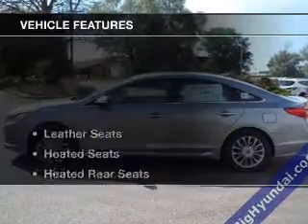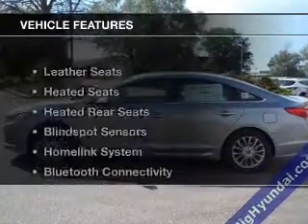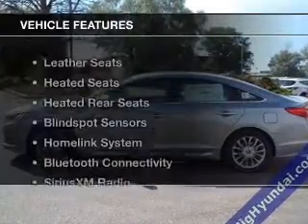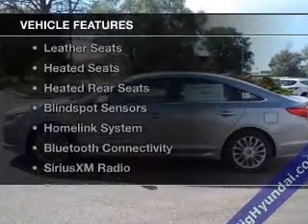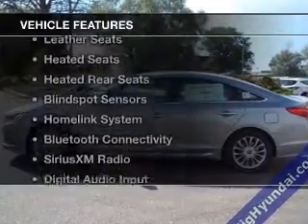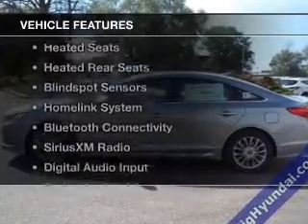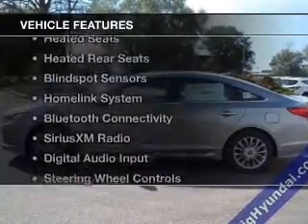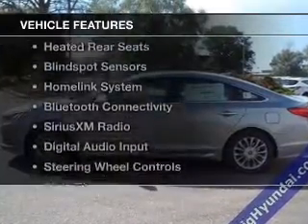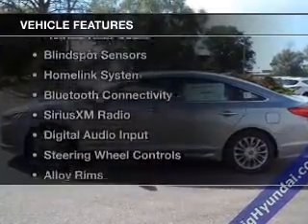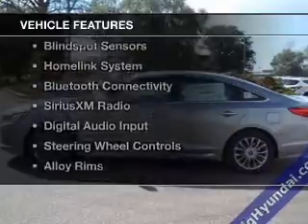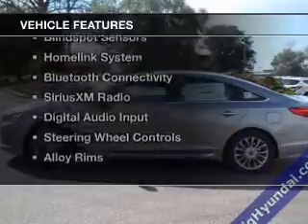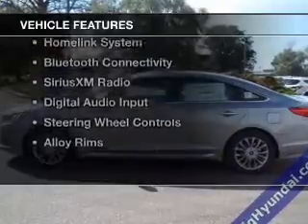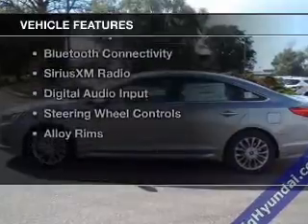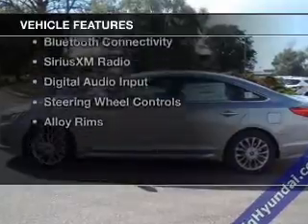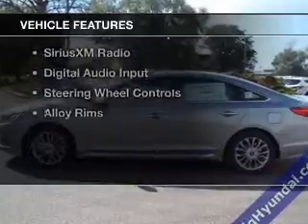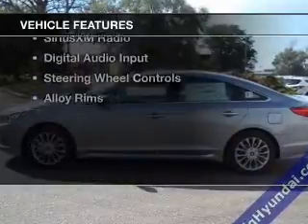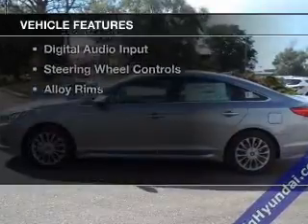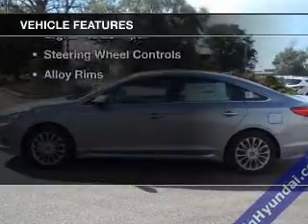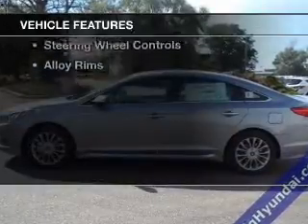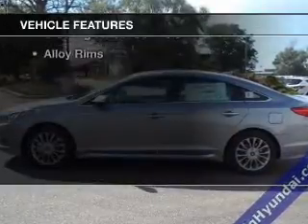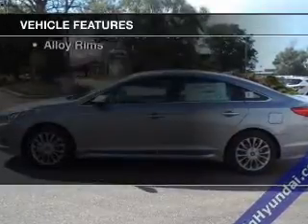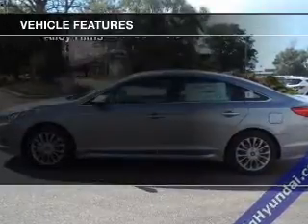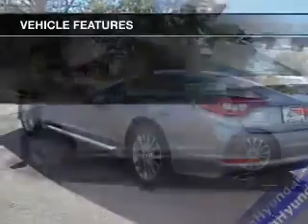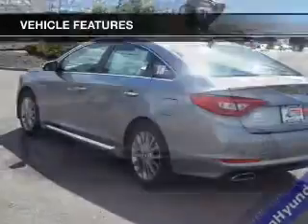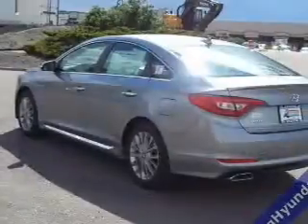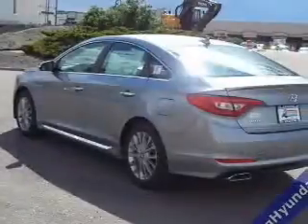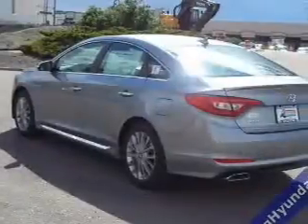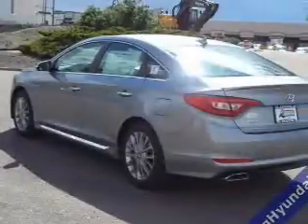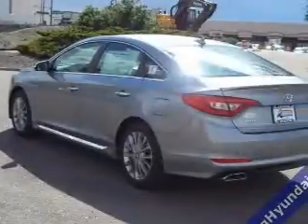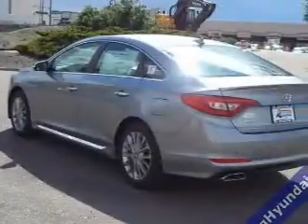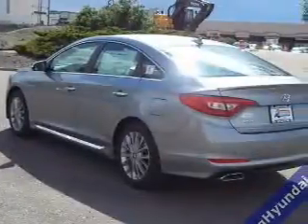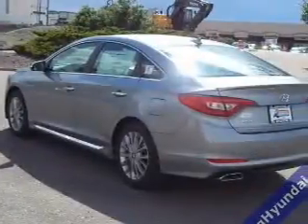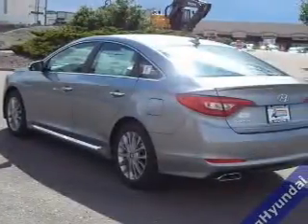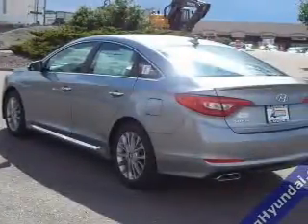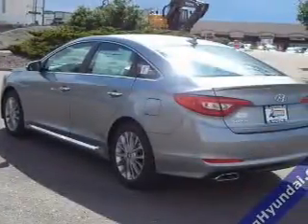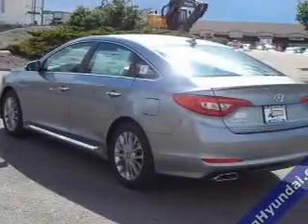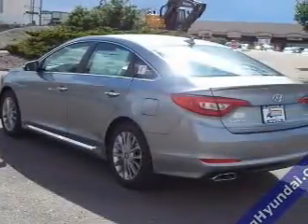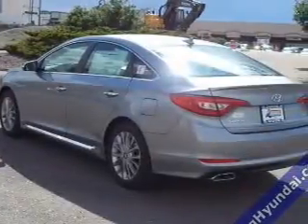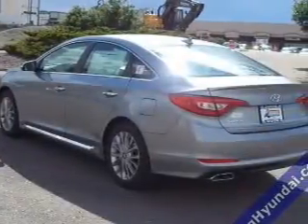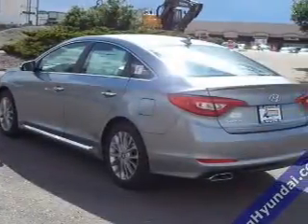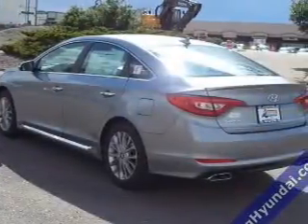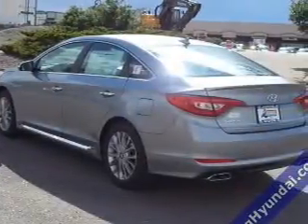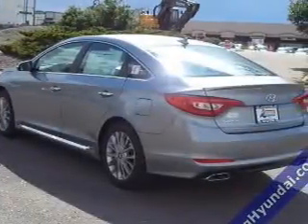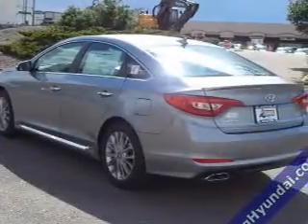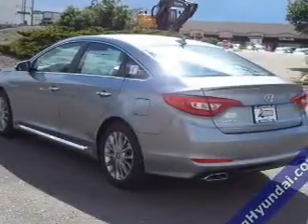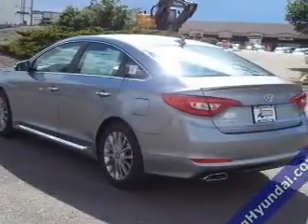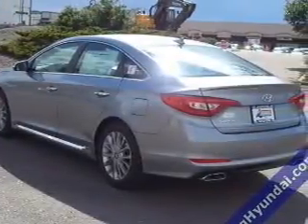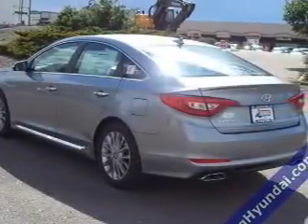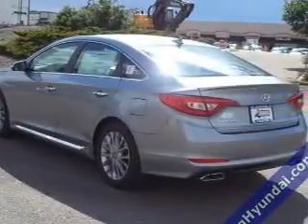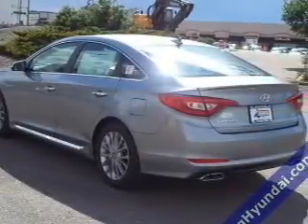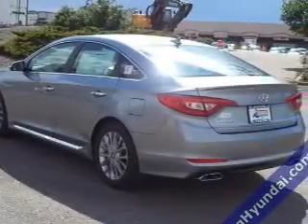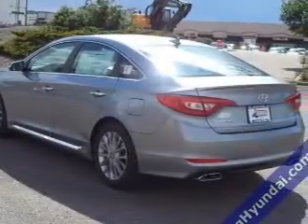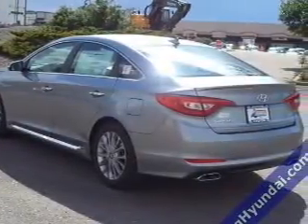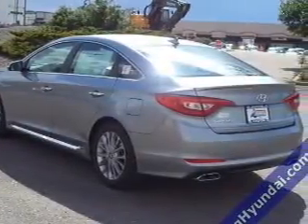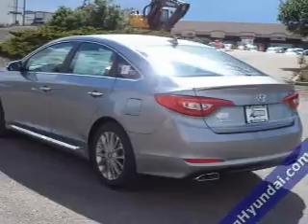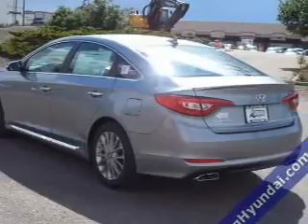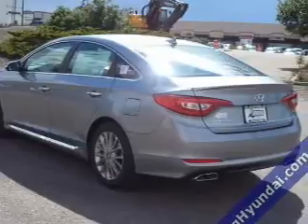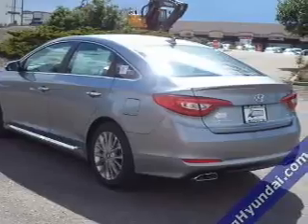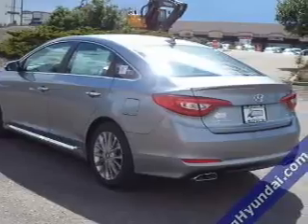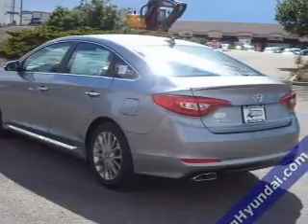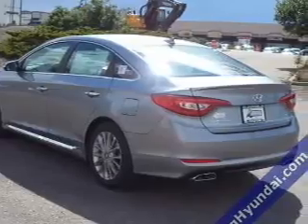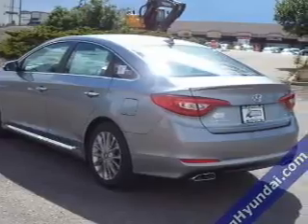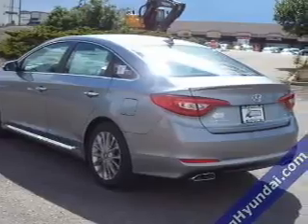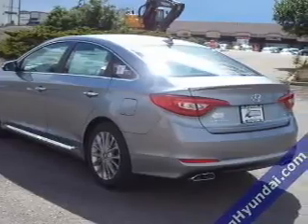The features include leather seats, heated seats, heated rear seats, blind spot sensors, and a HomeLink system.